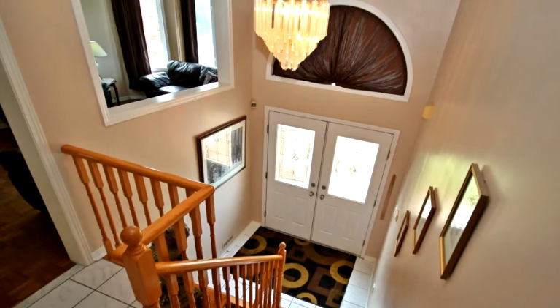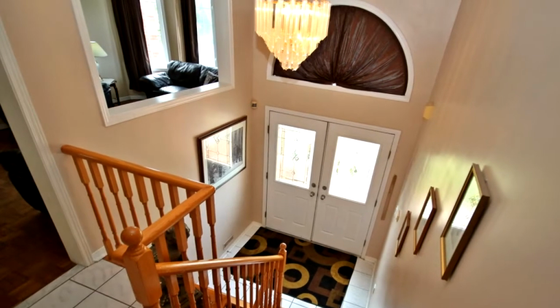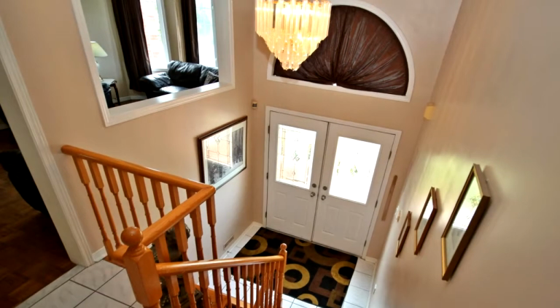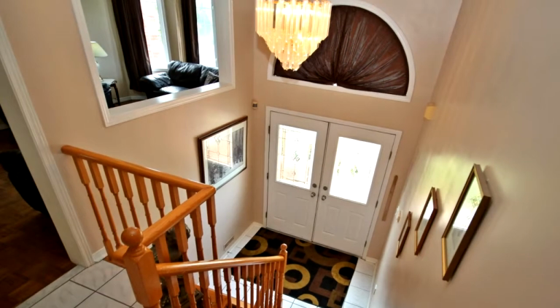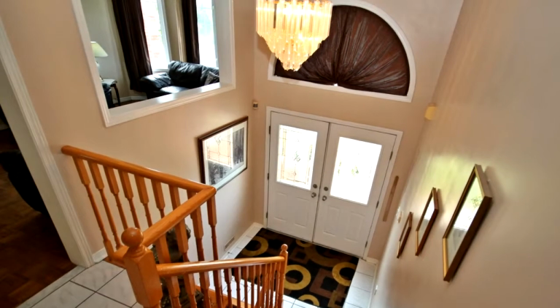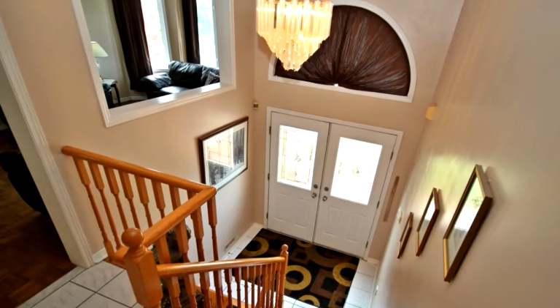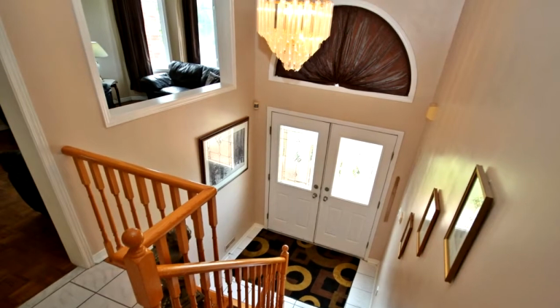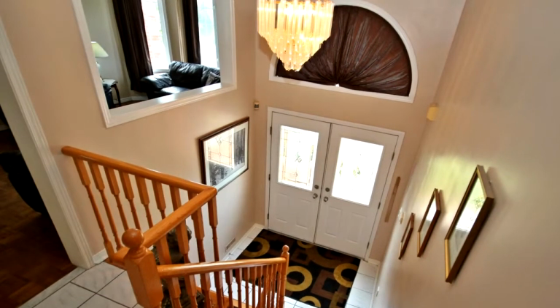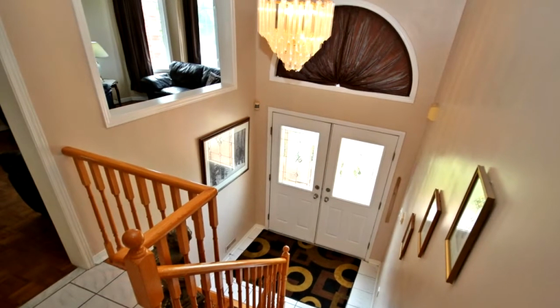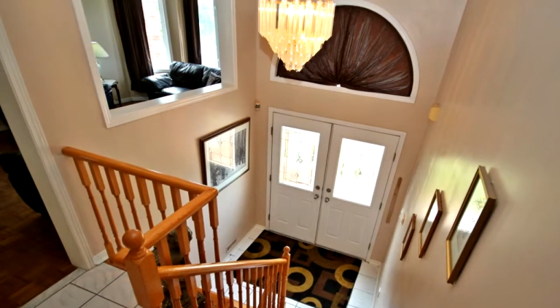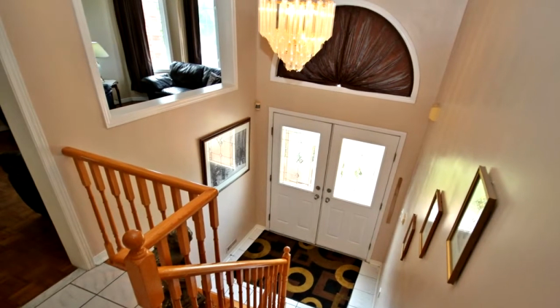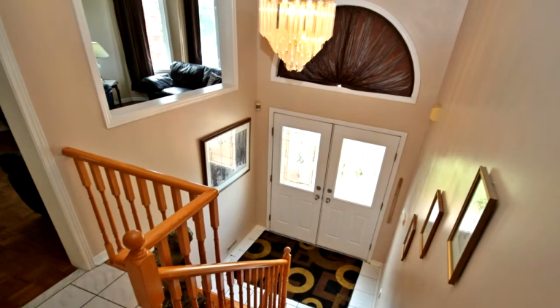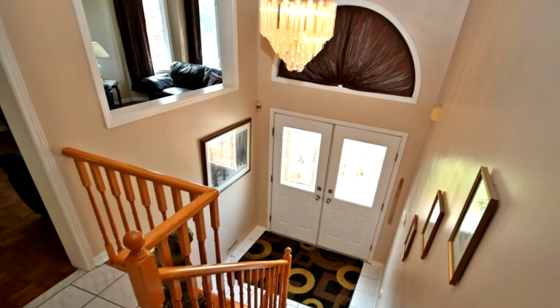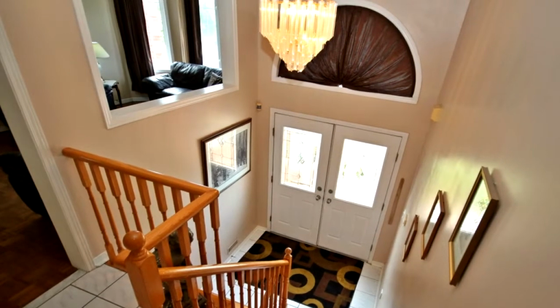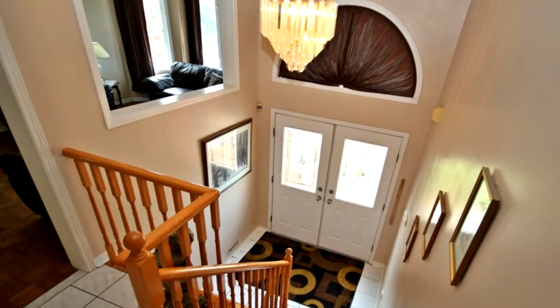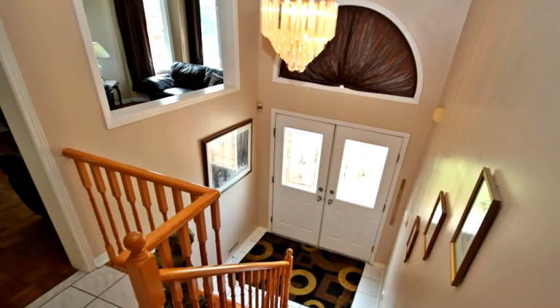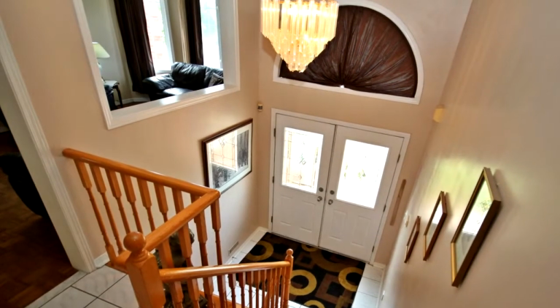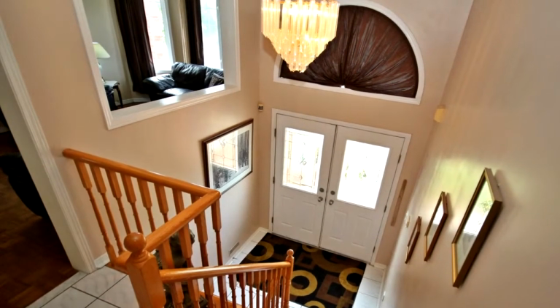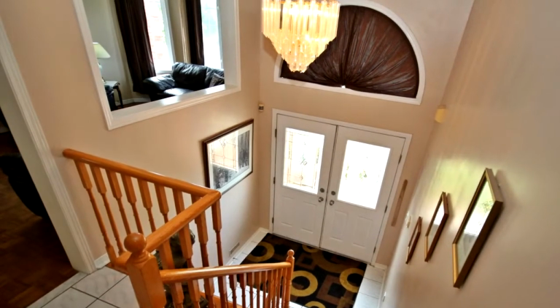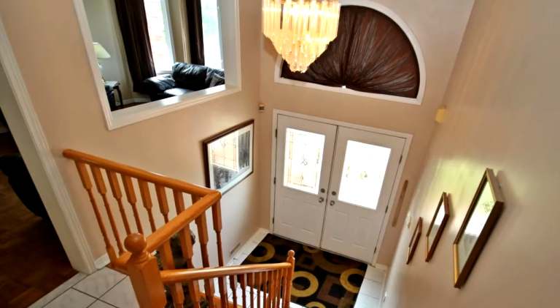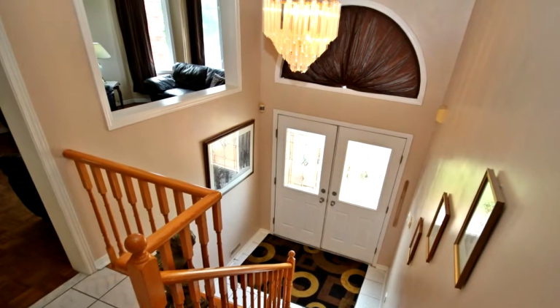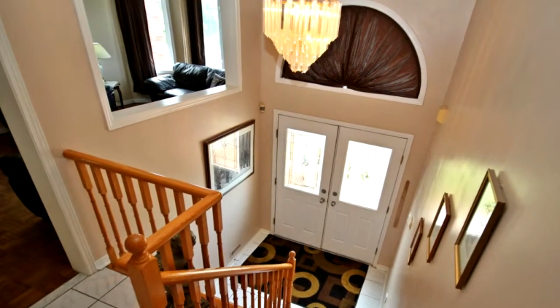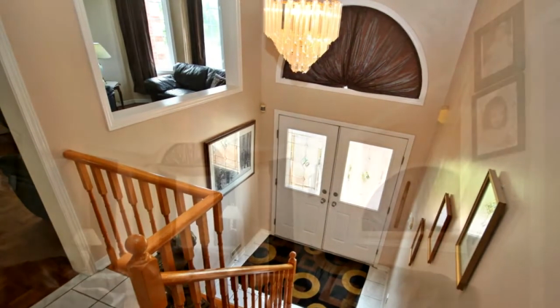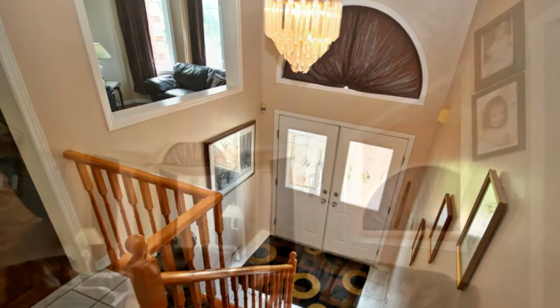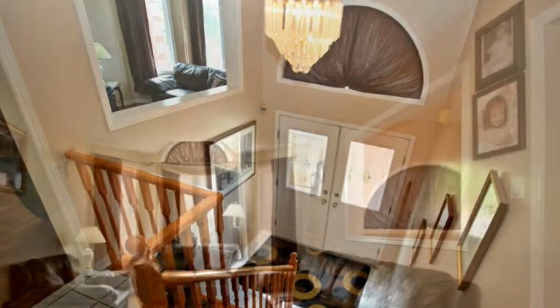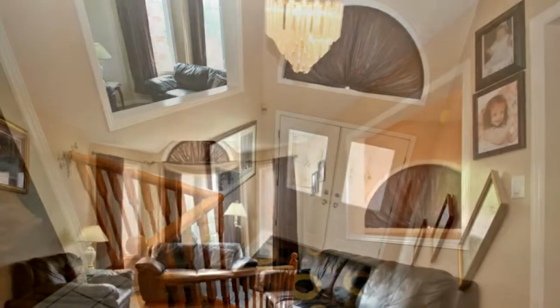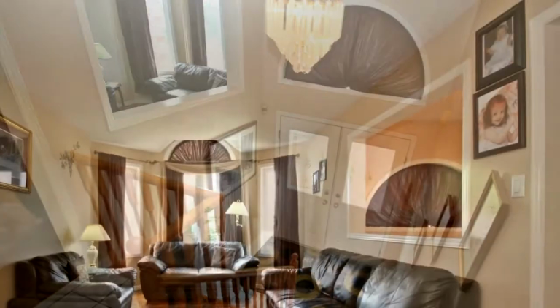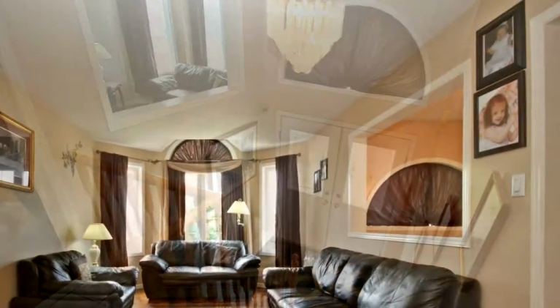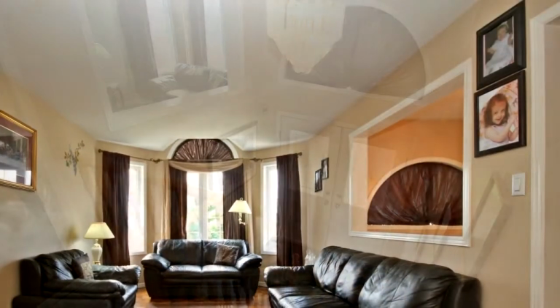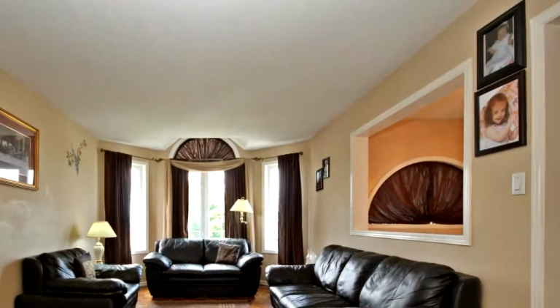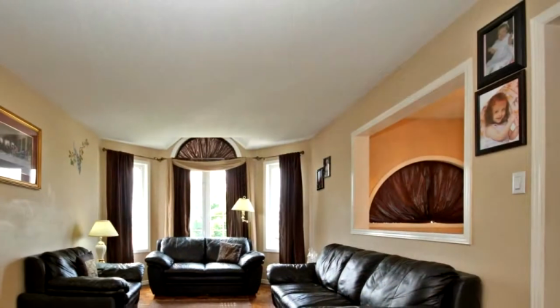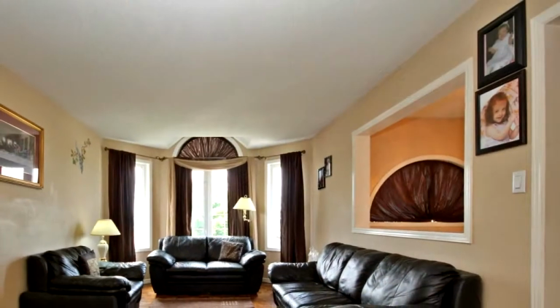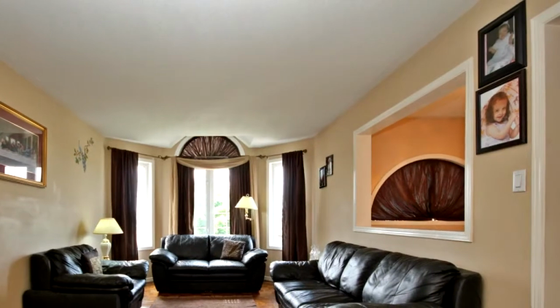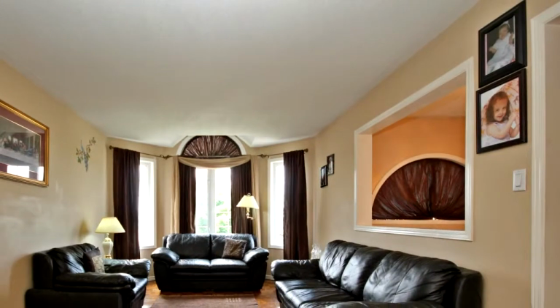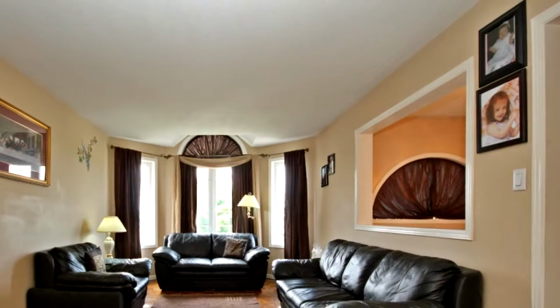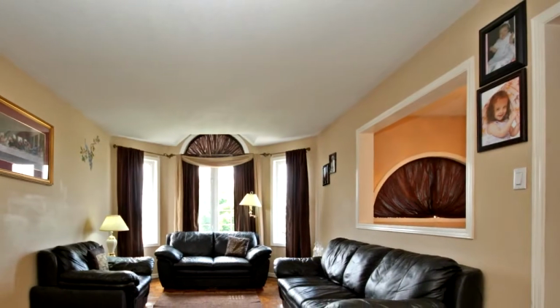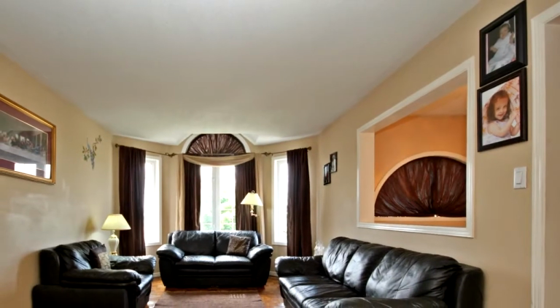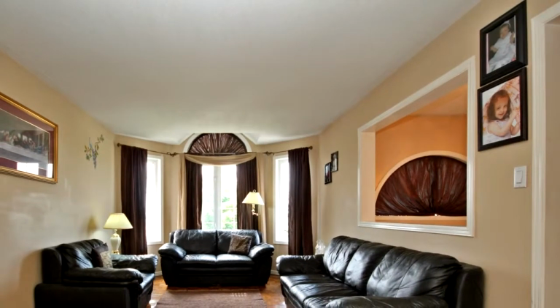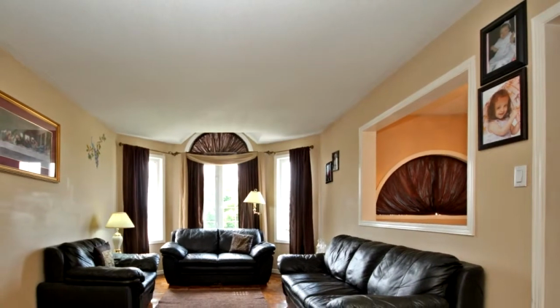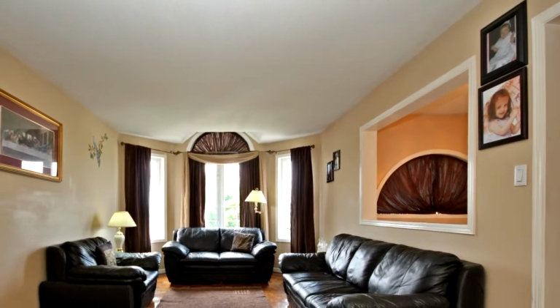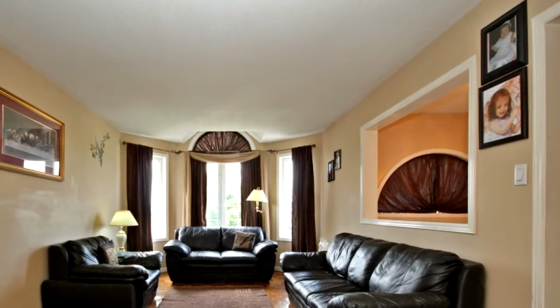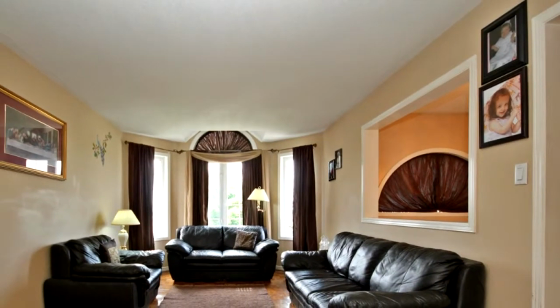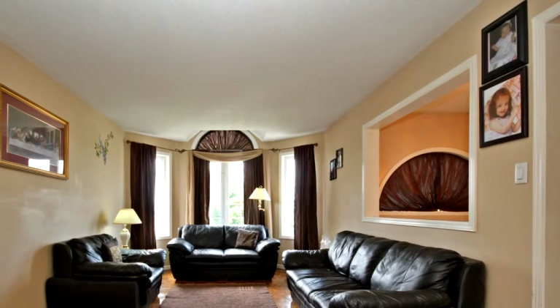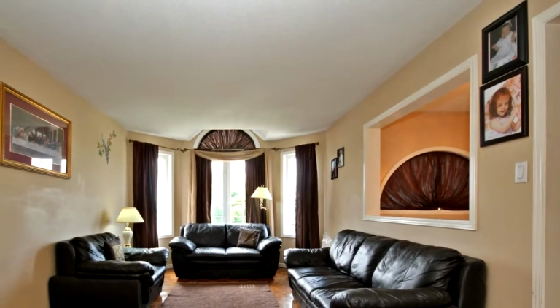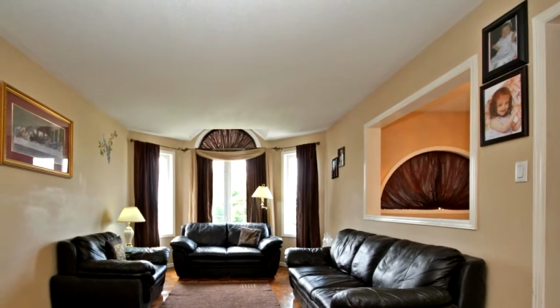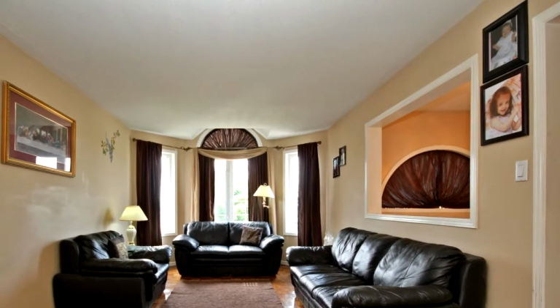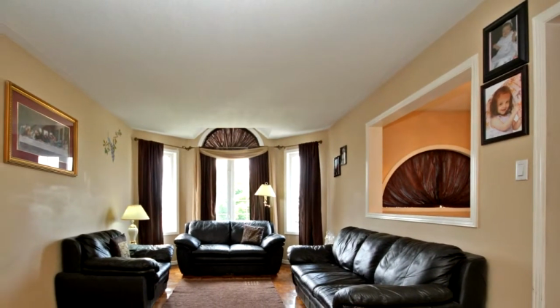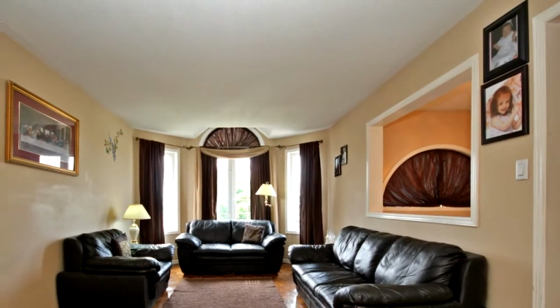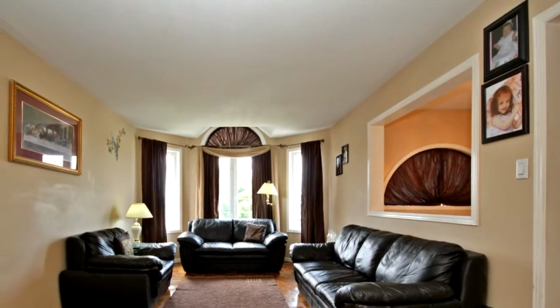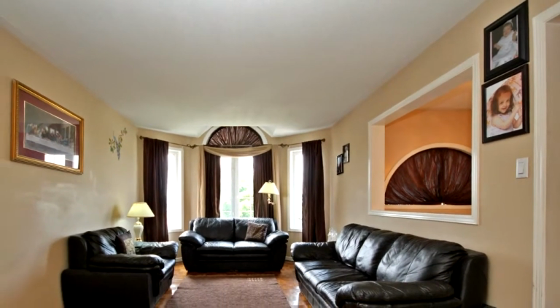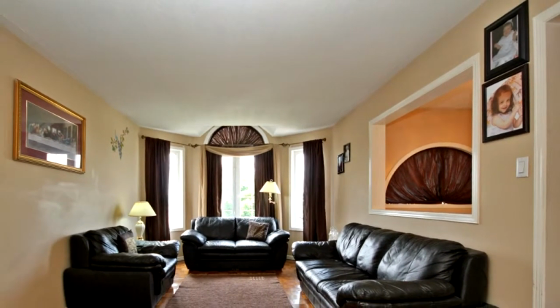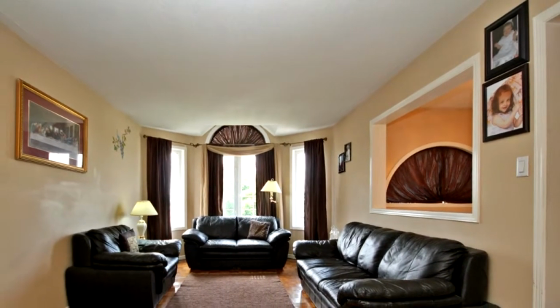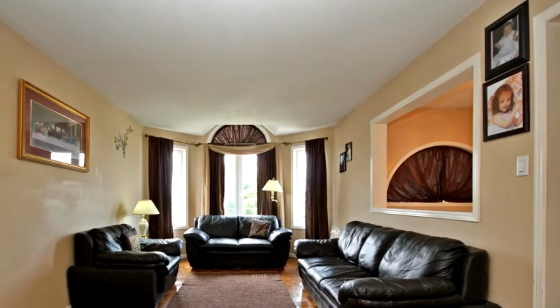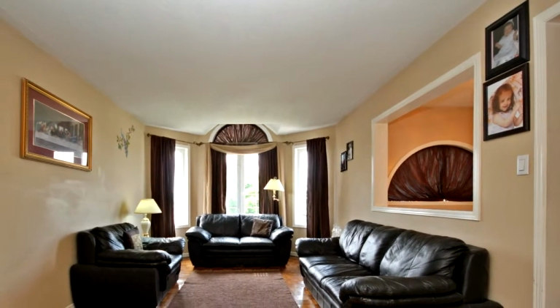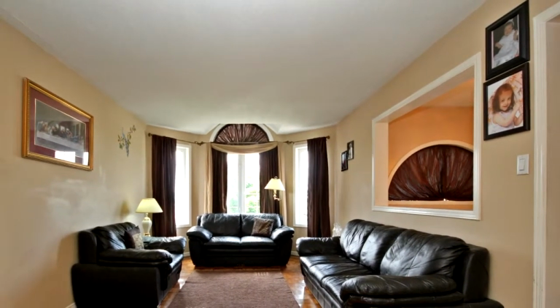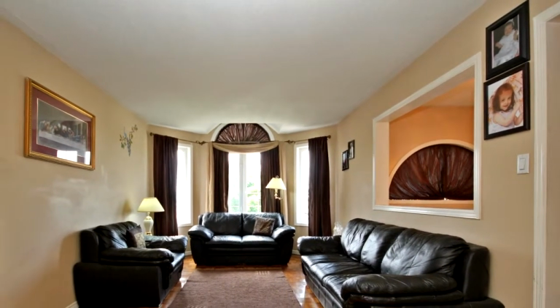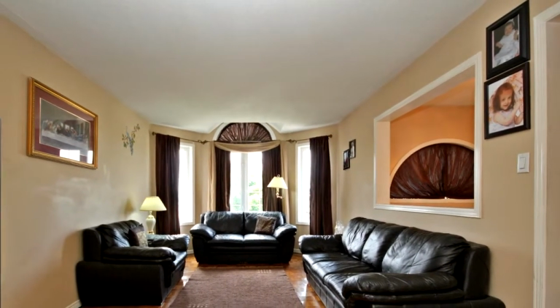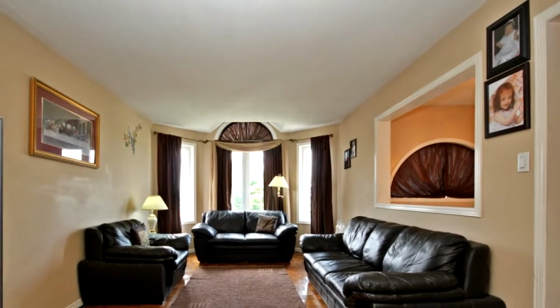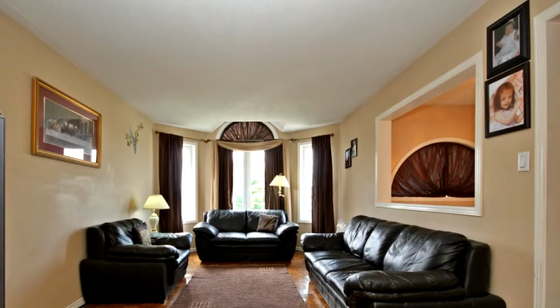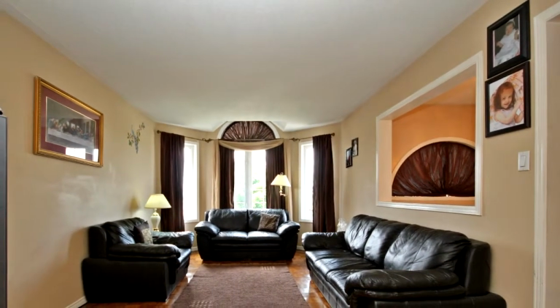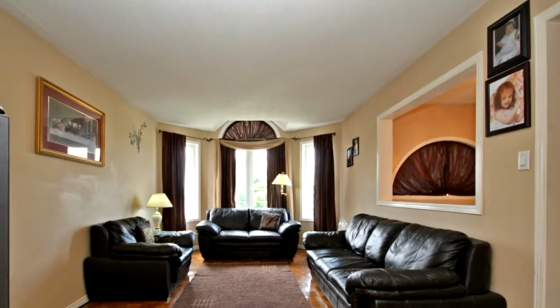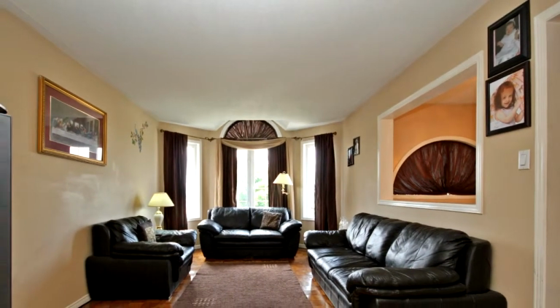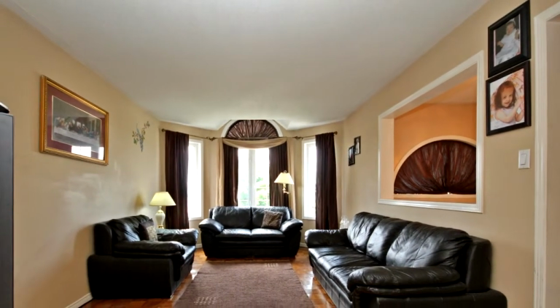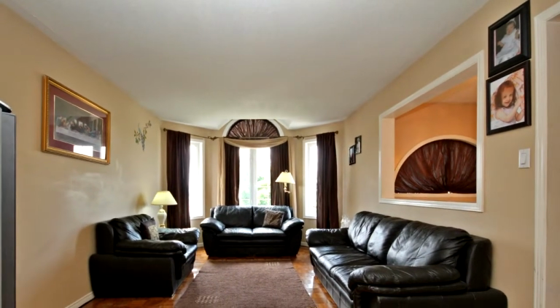Professionally finished basement with separate entrance, 4th bedroom, bathroom, rec room, 2nd kitchen, and newer ceramic floors.